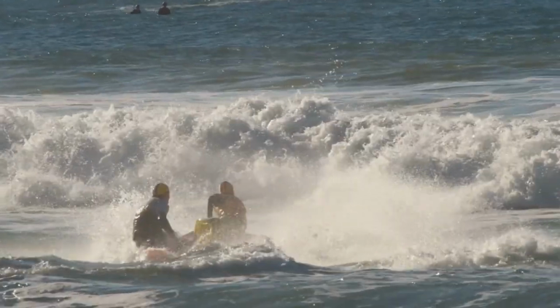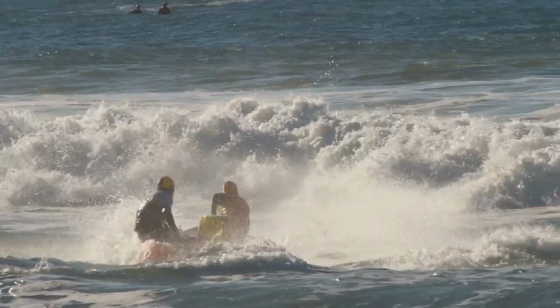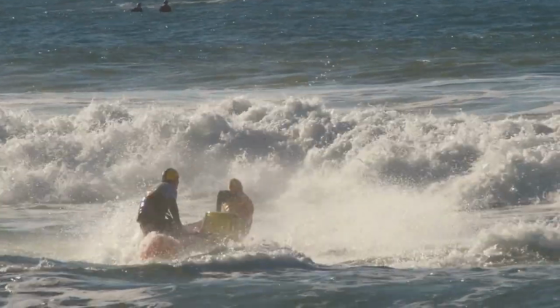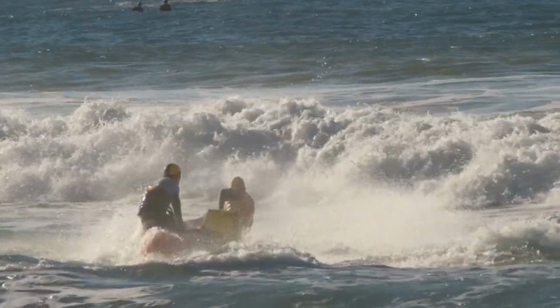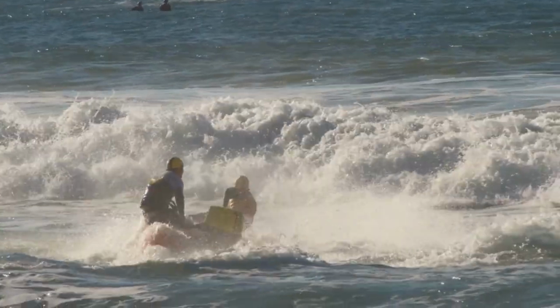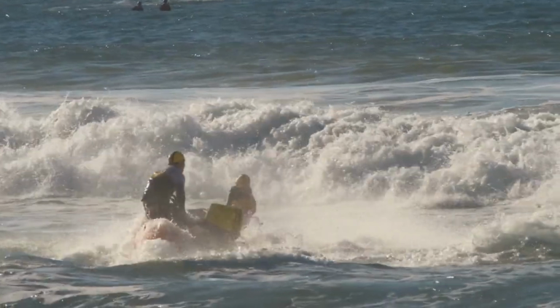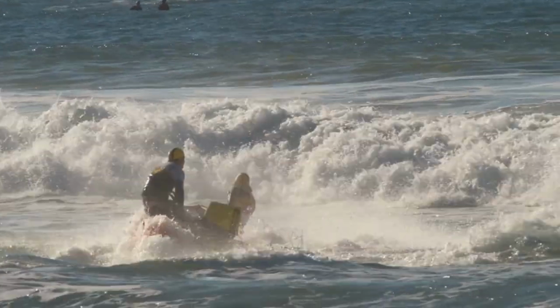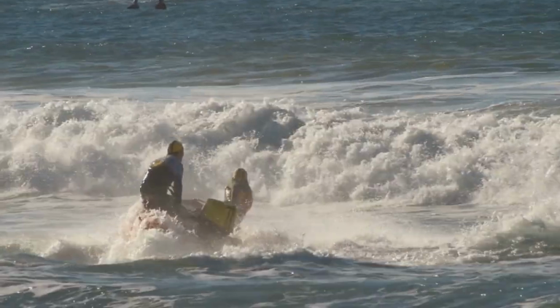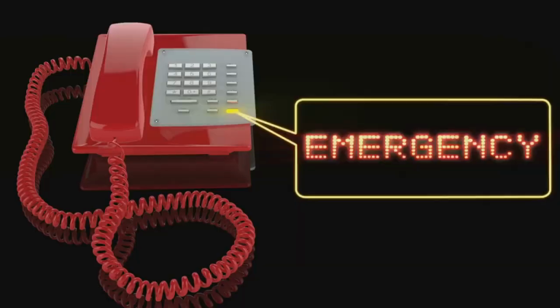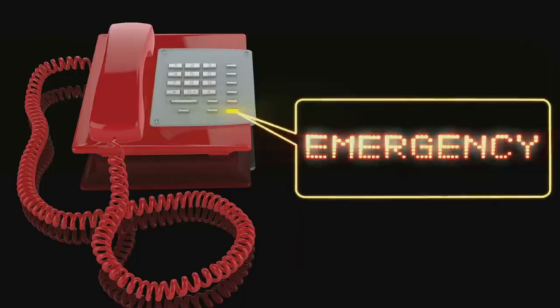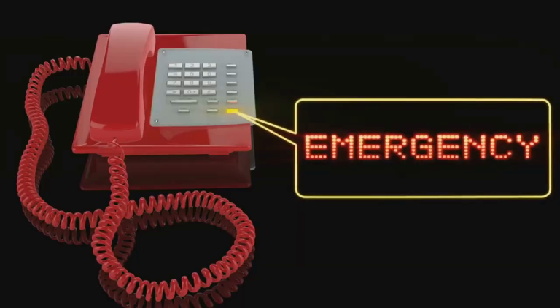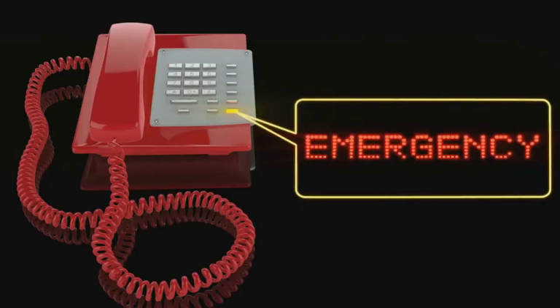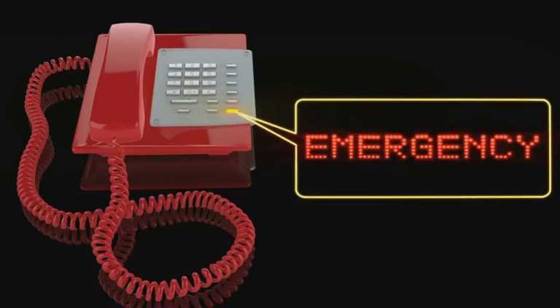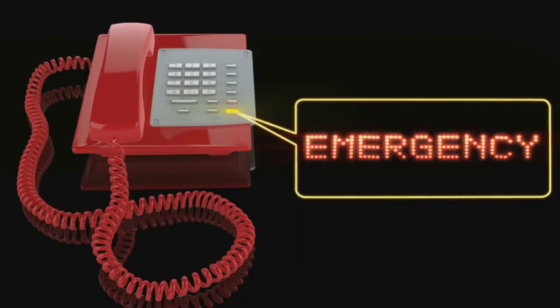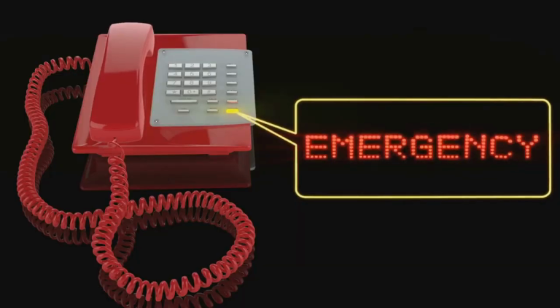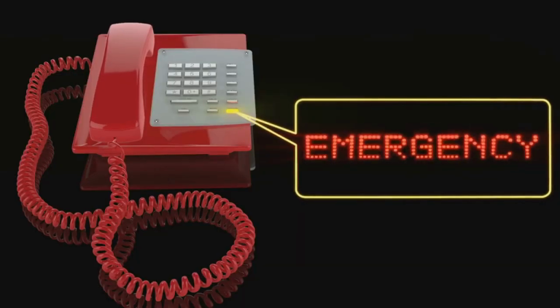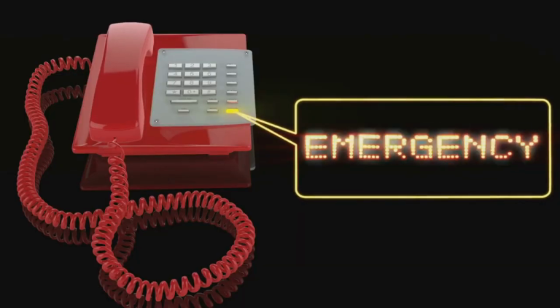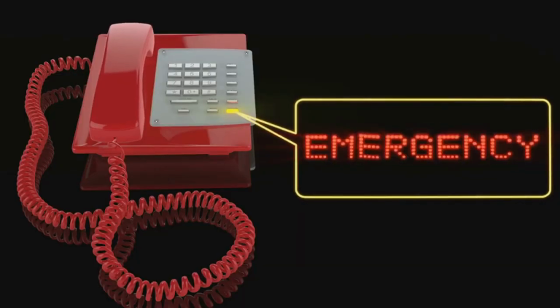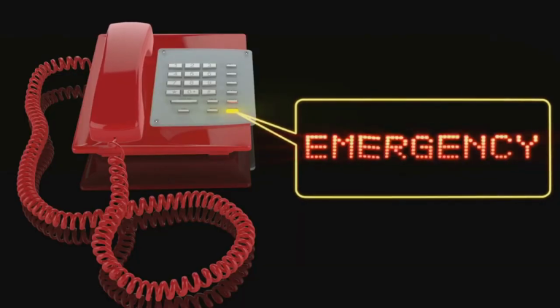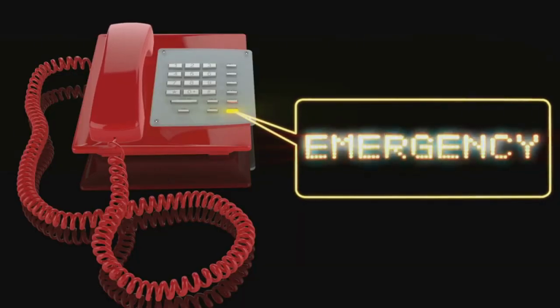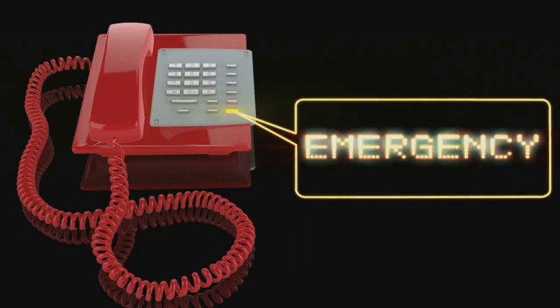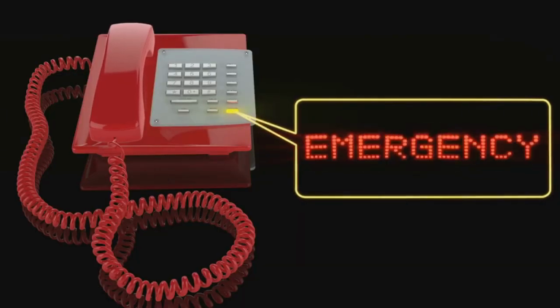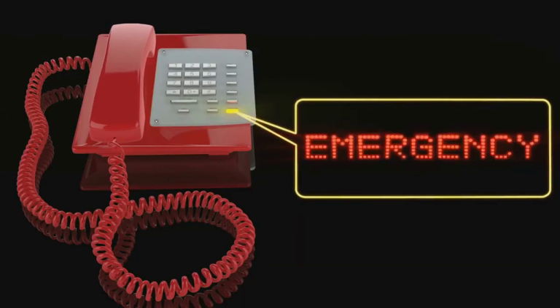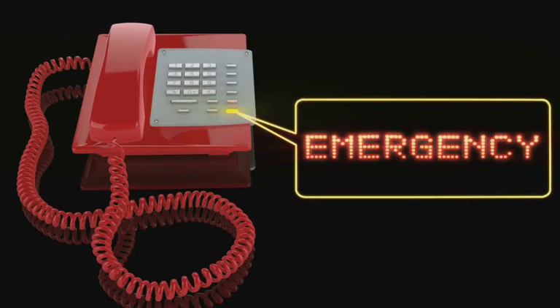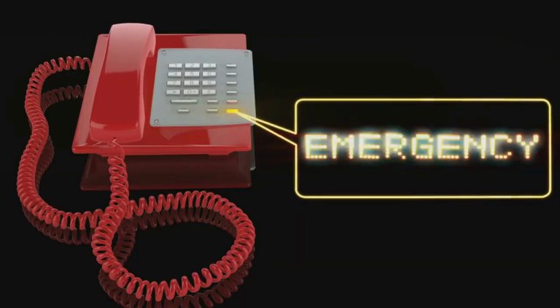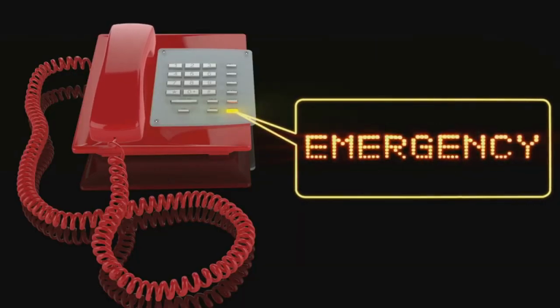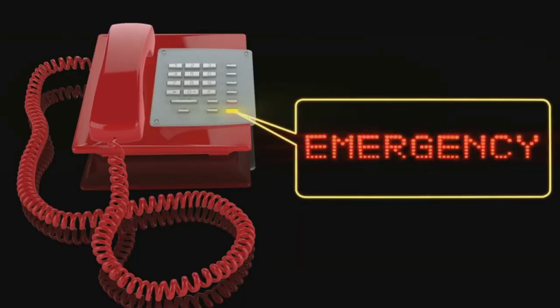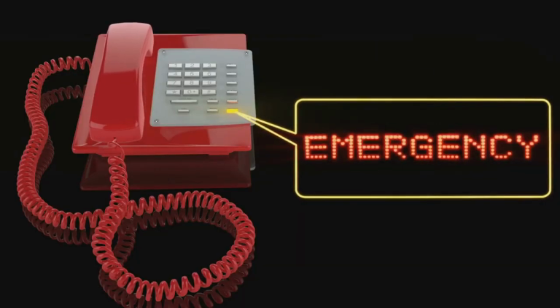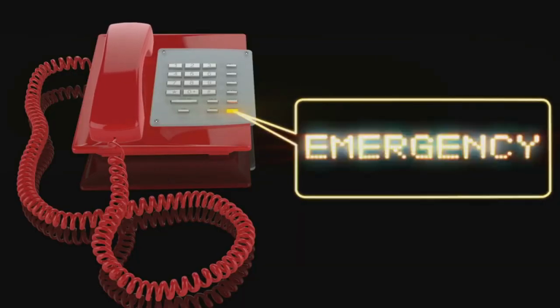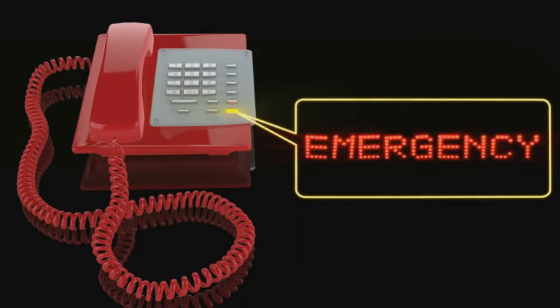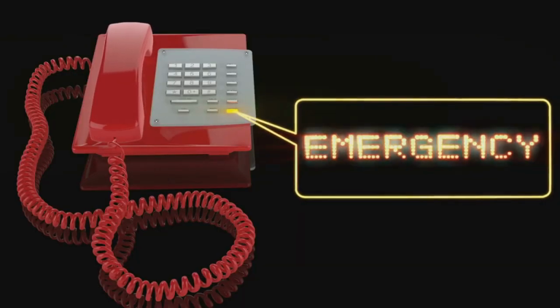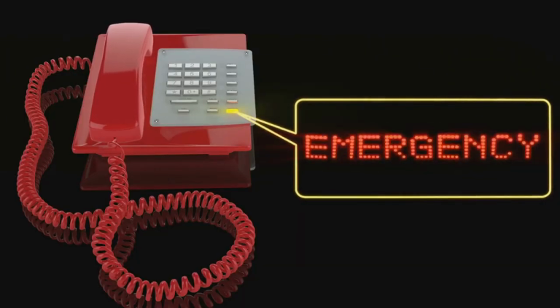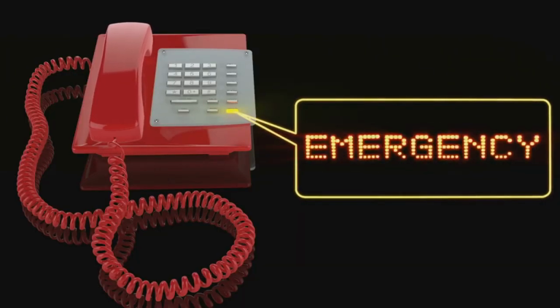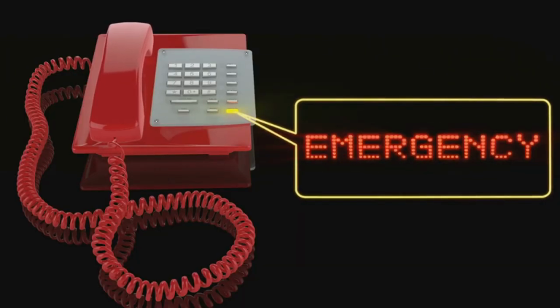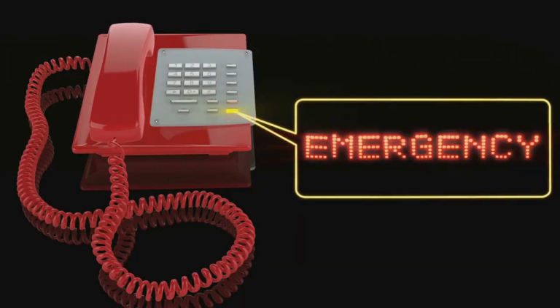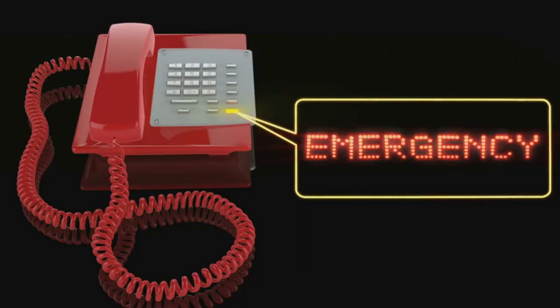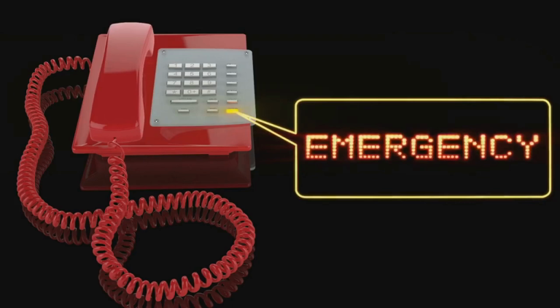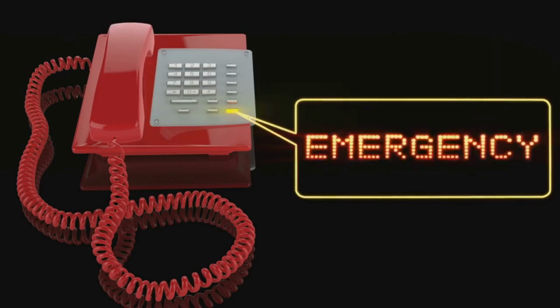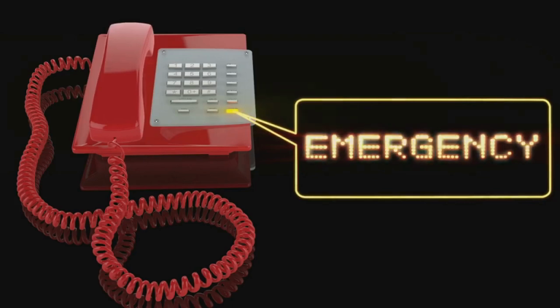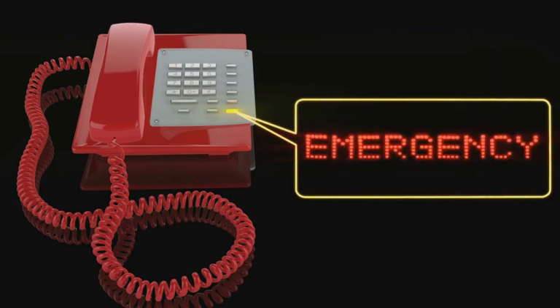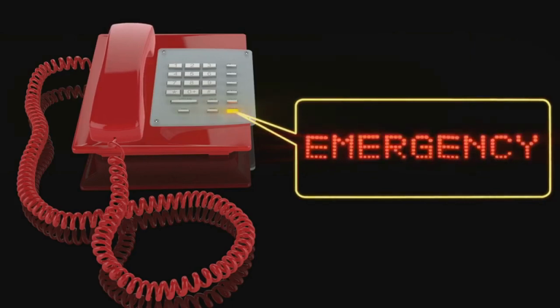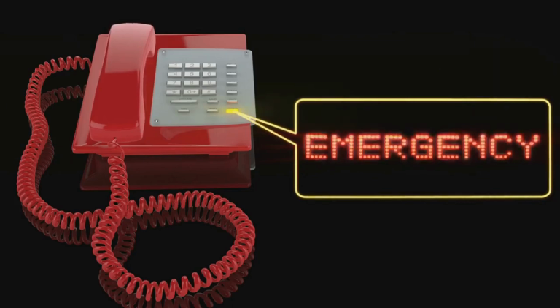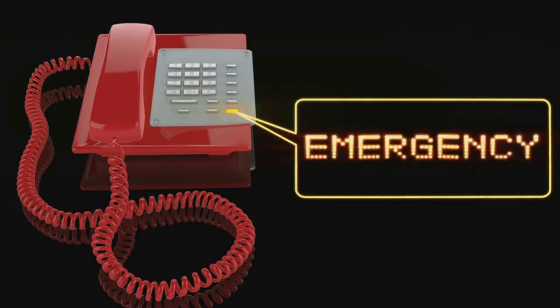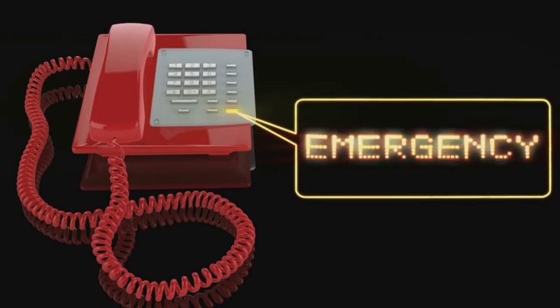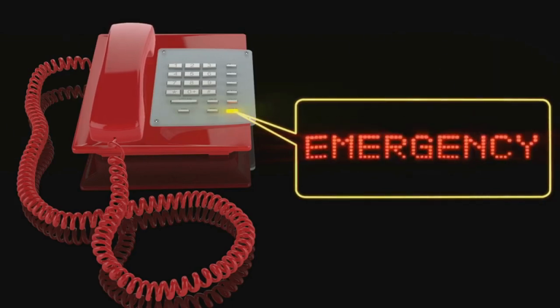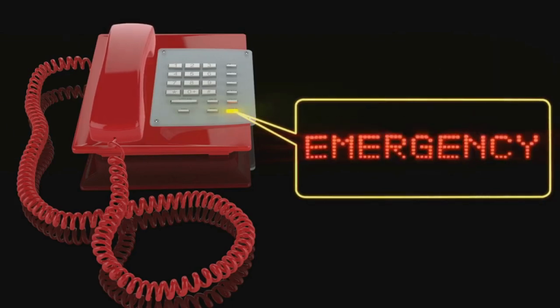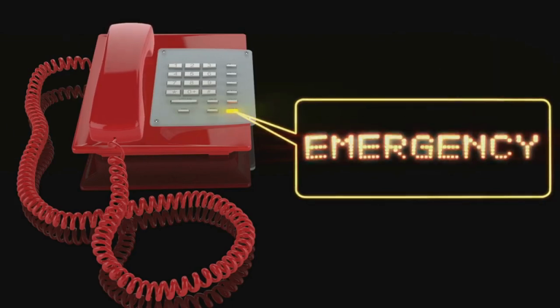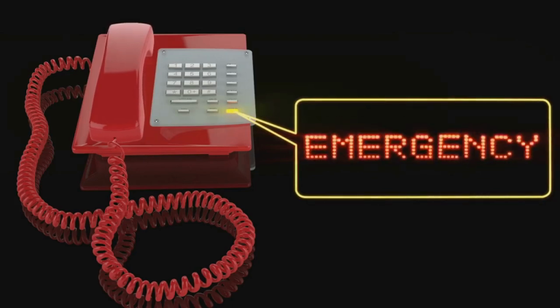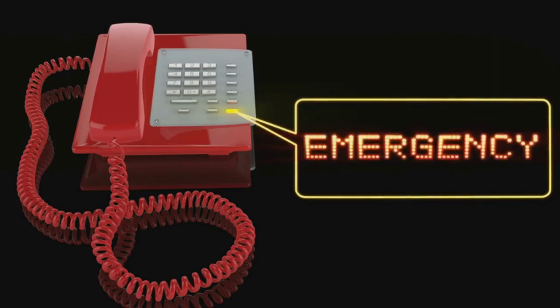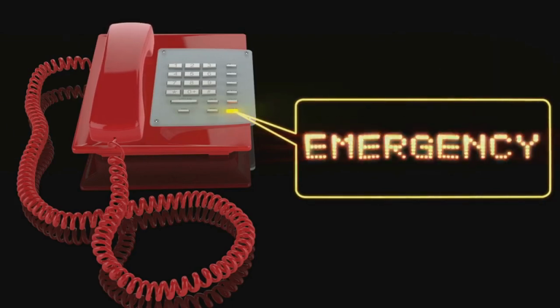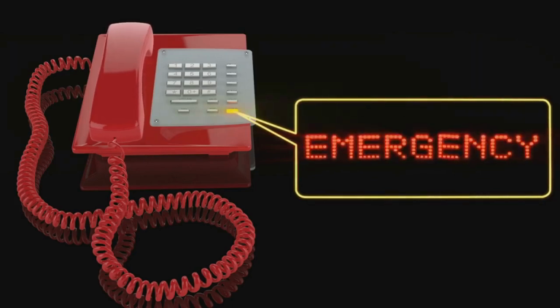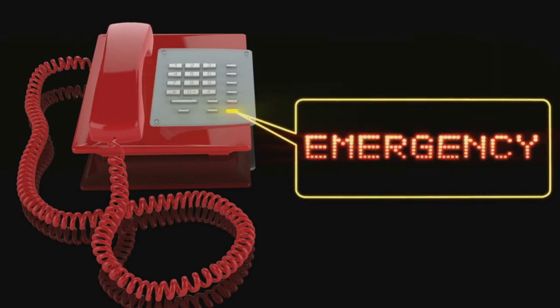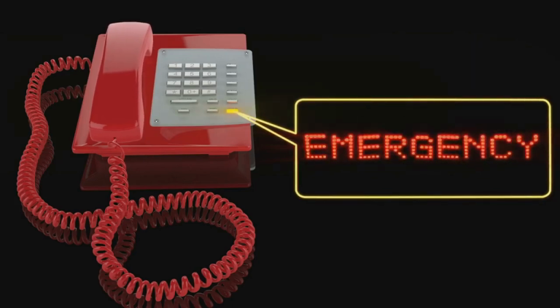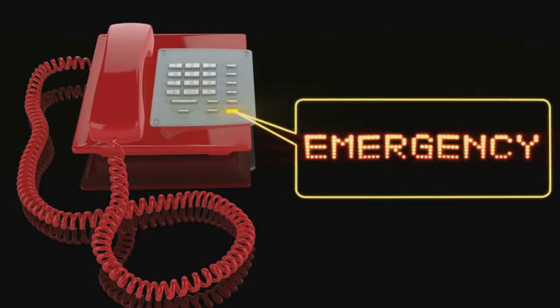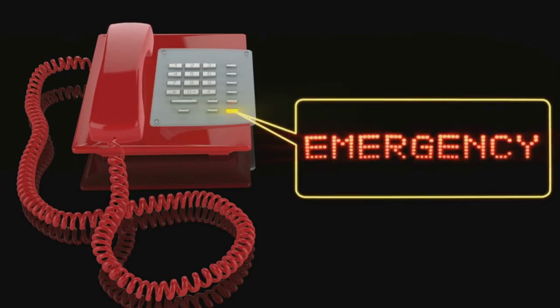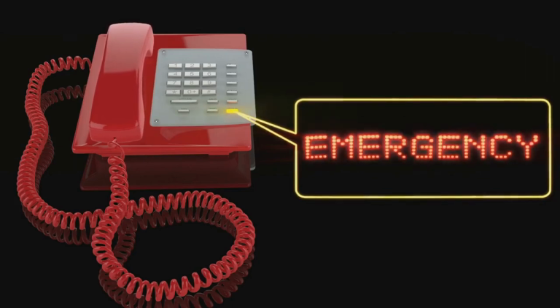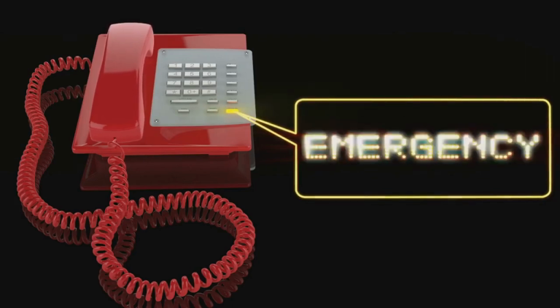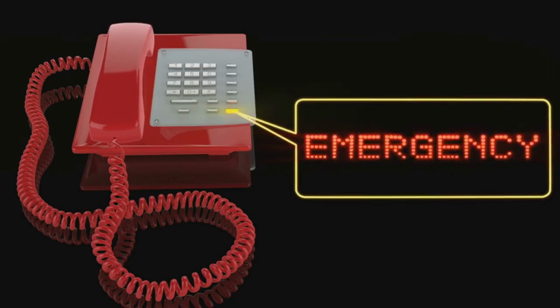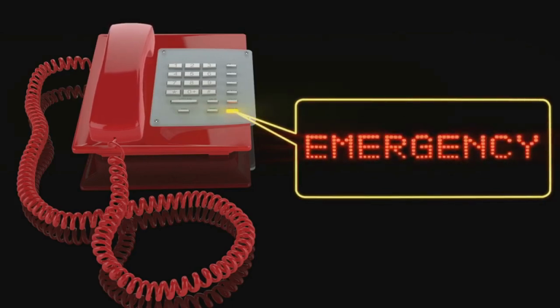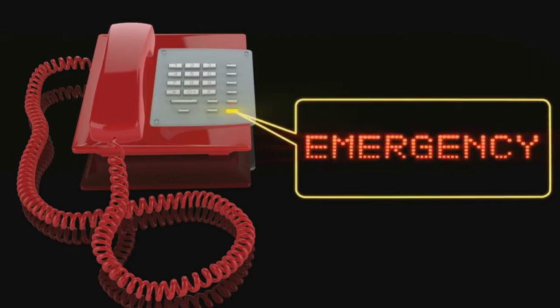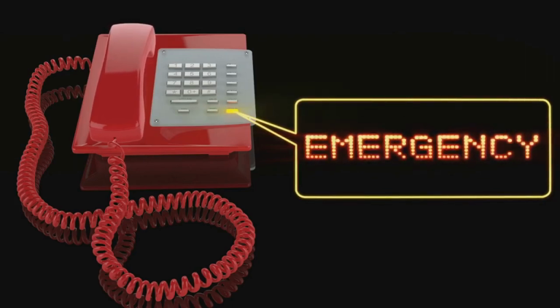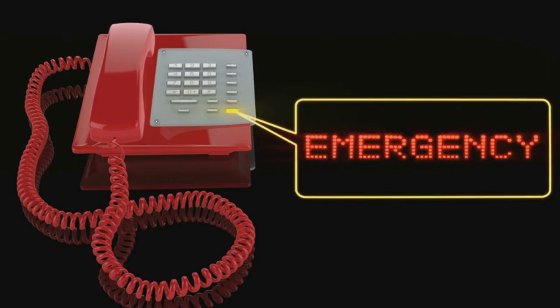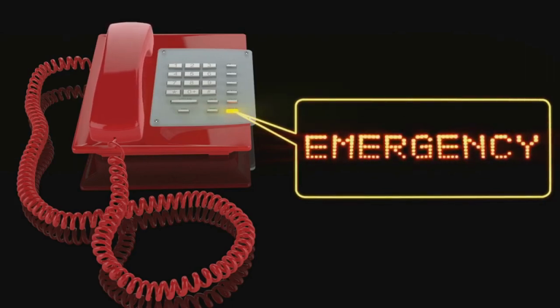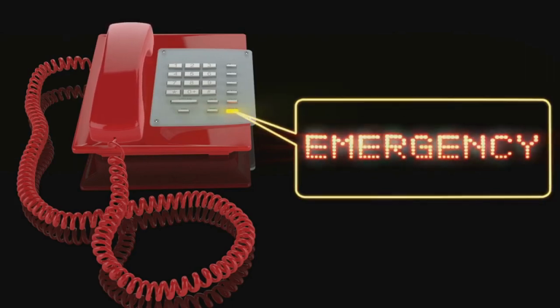Time is of the essence when dealing with a drowning incident. Dial your local emergency number immediately — every second counts.